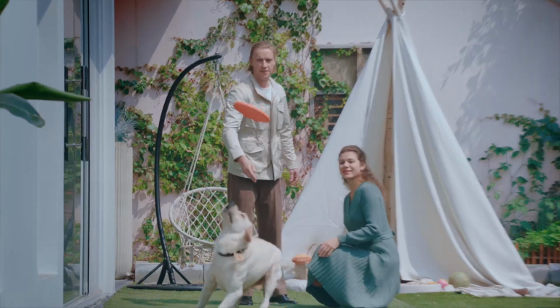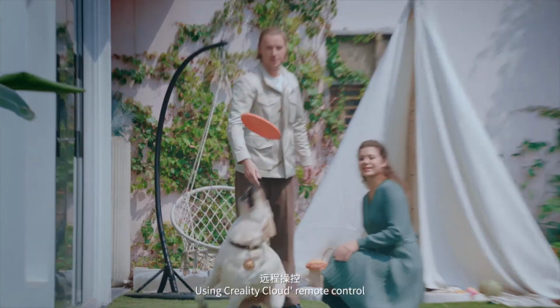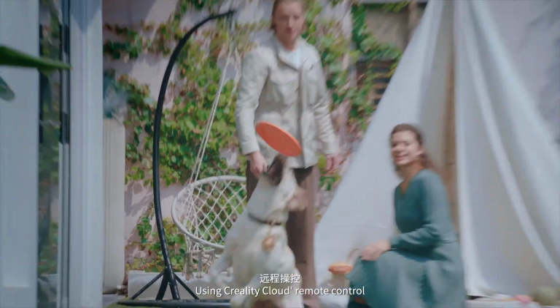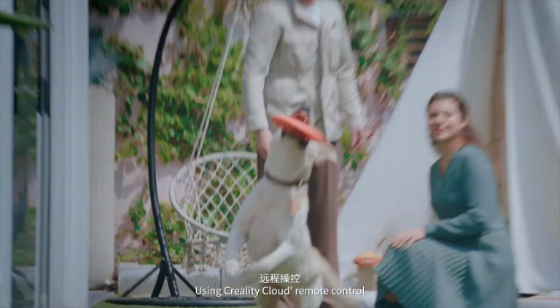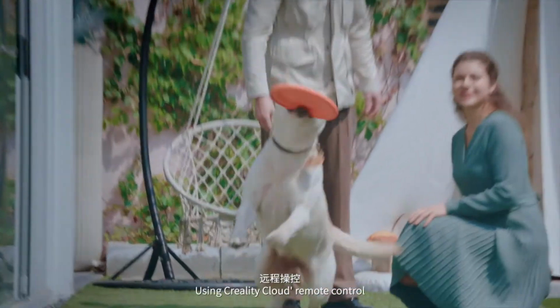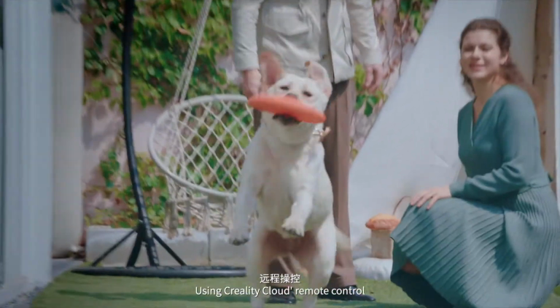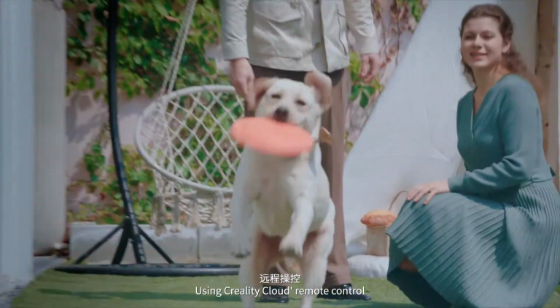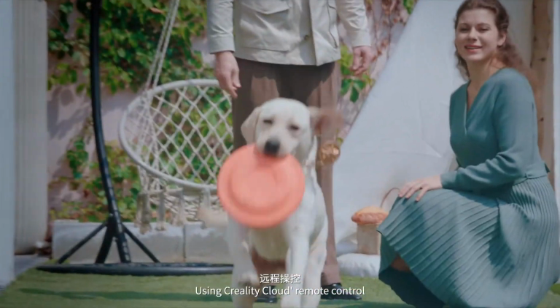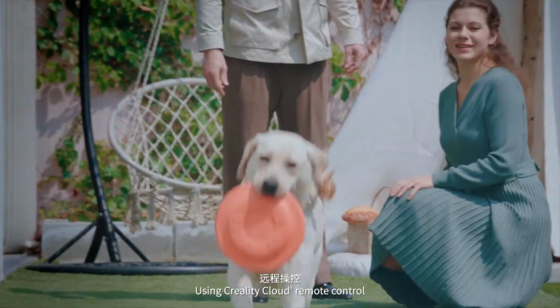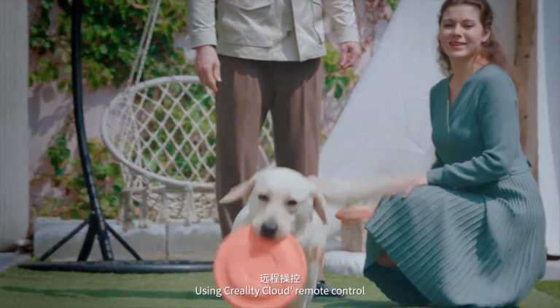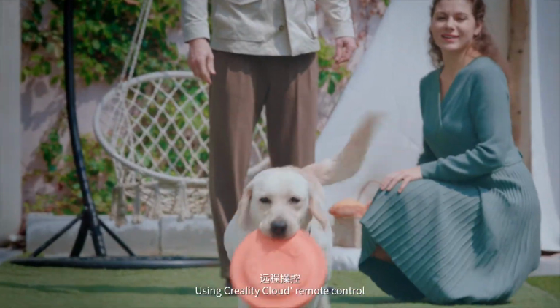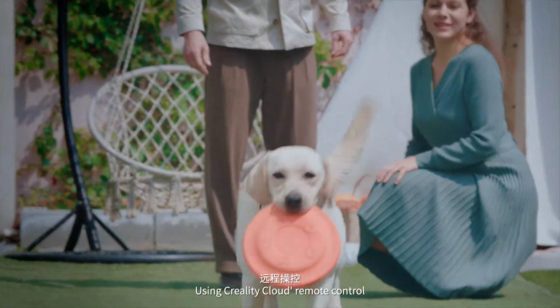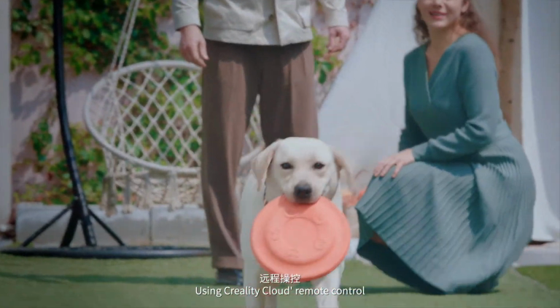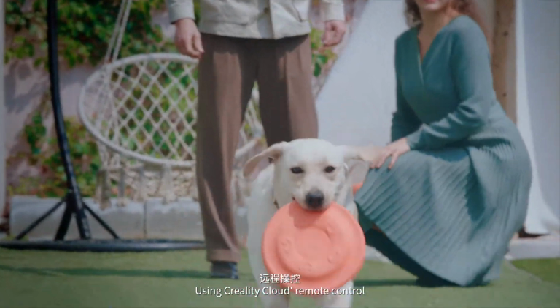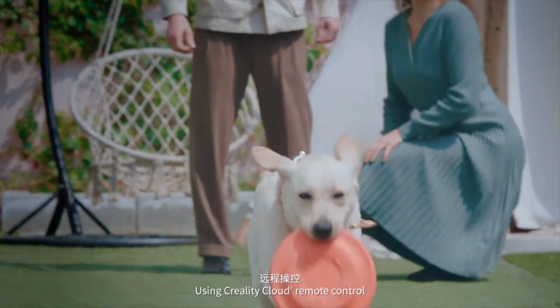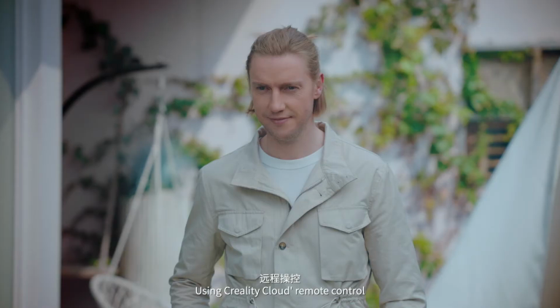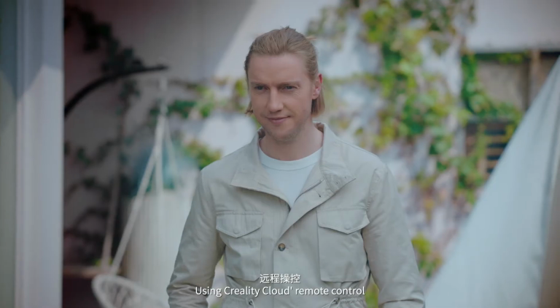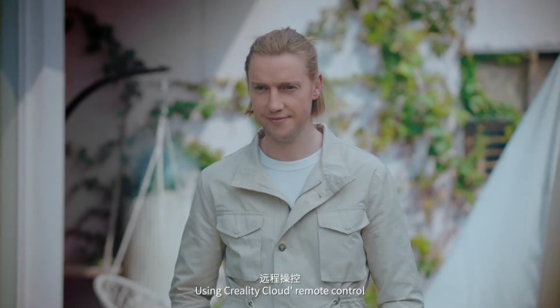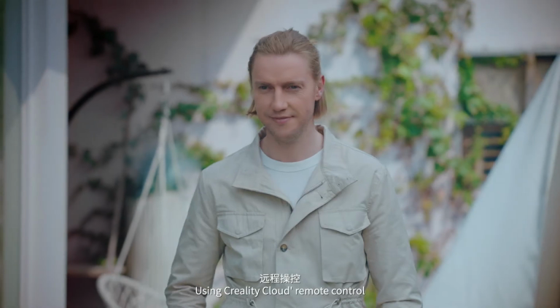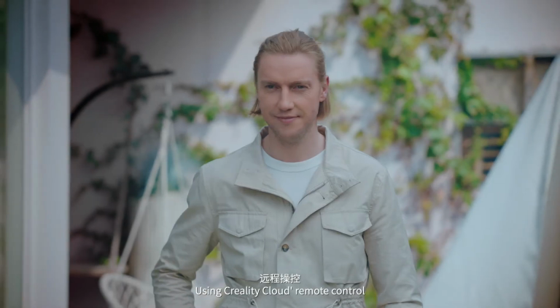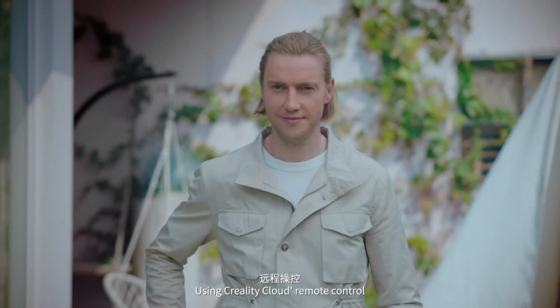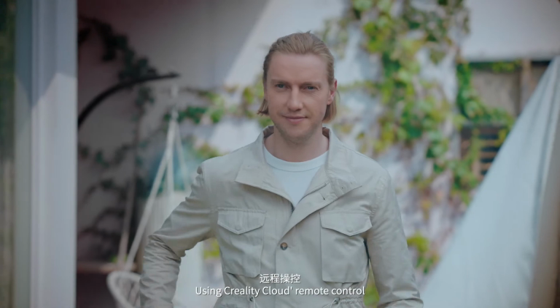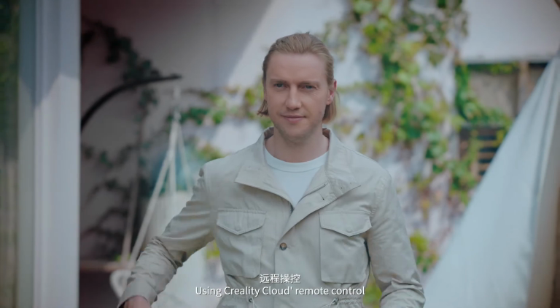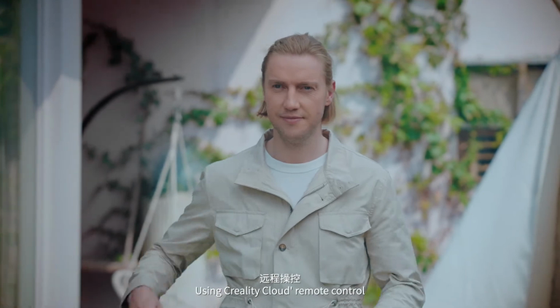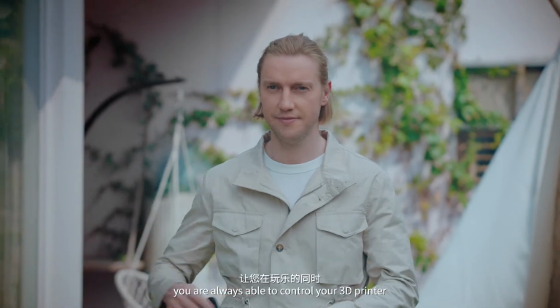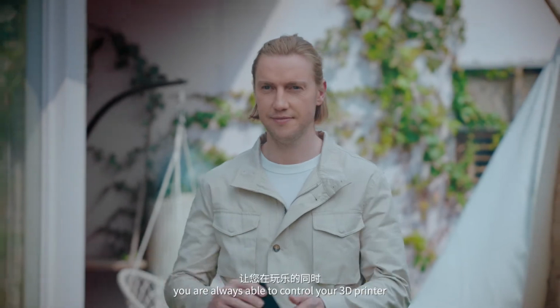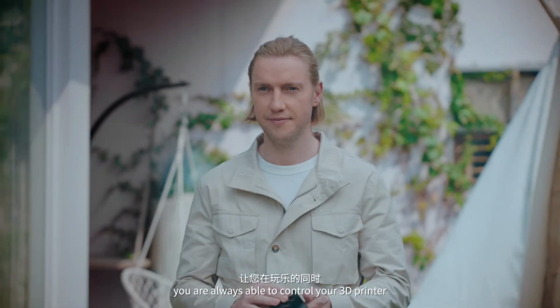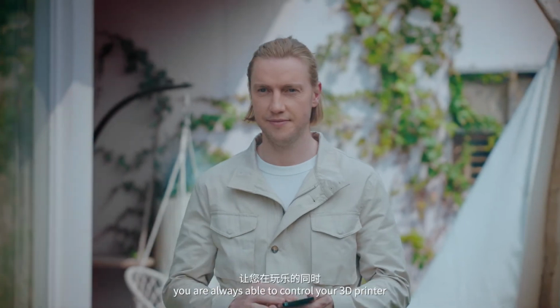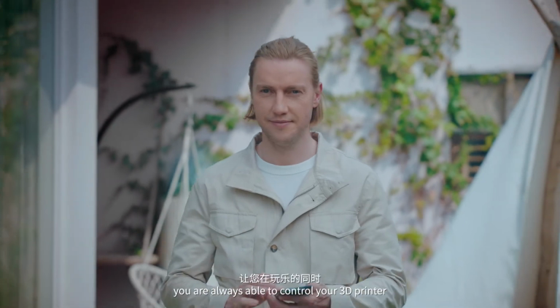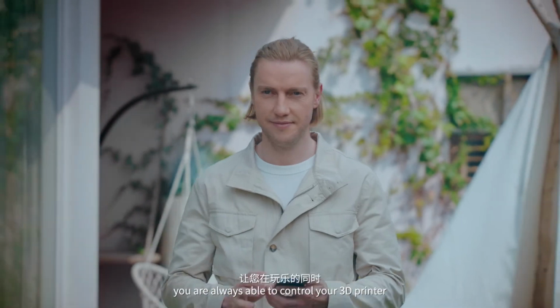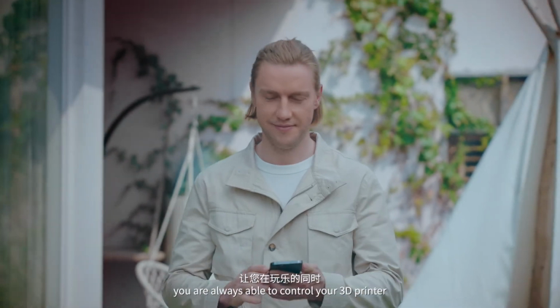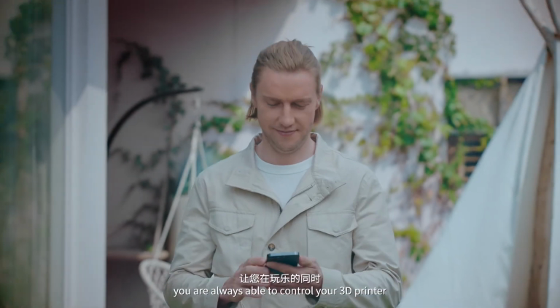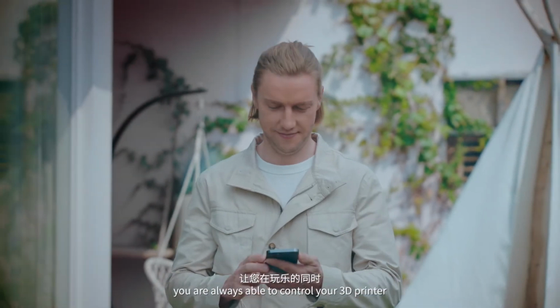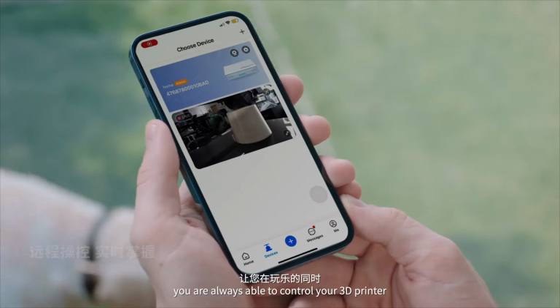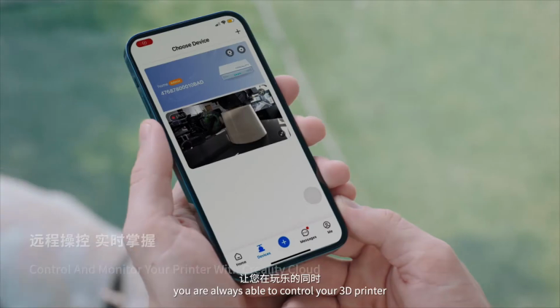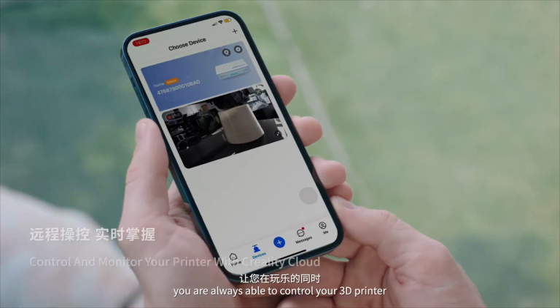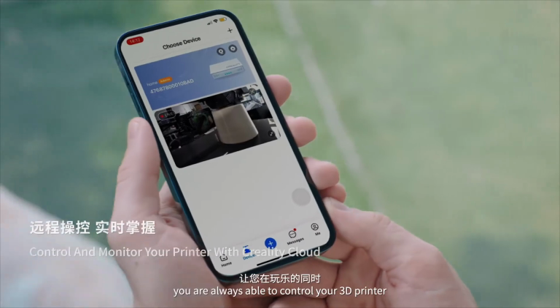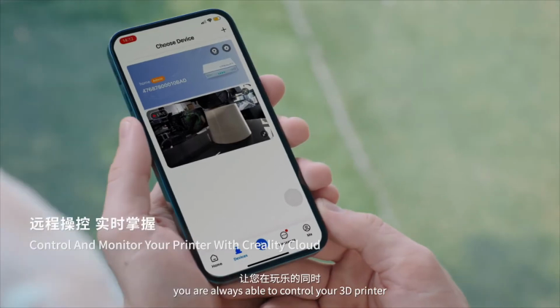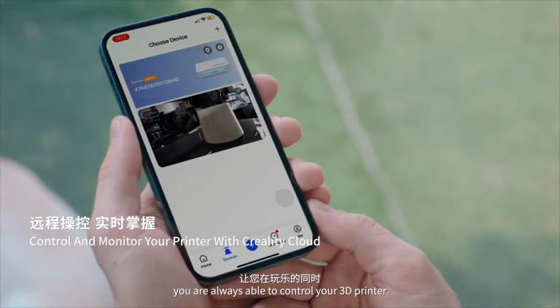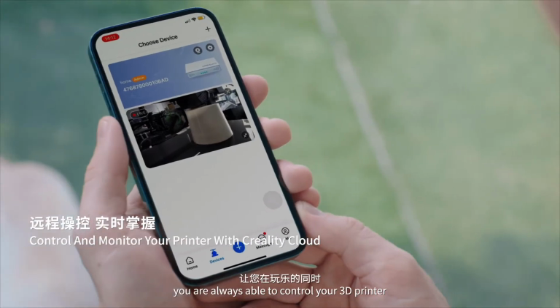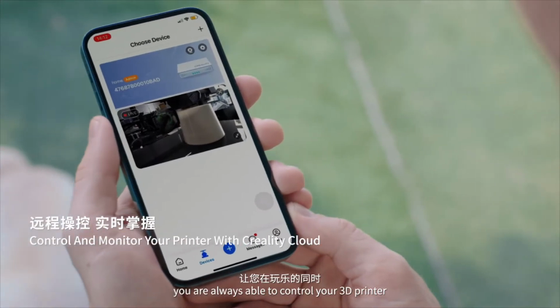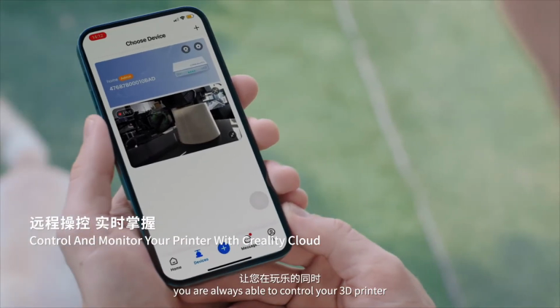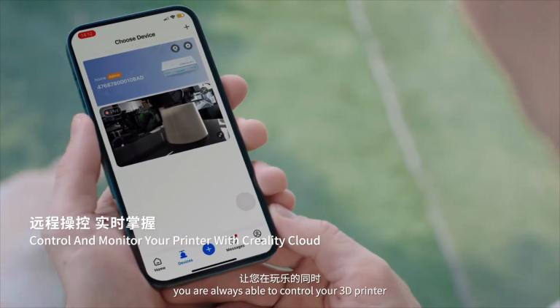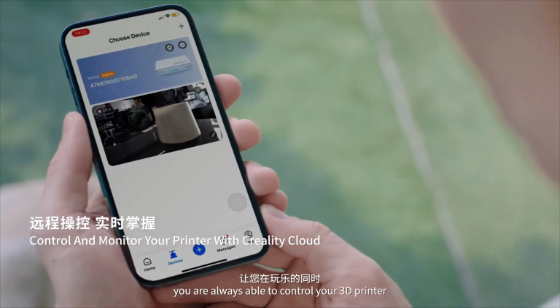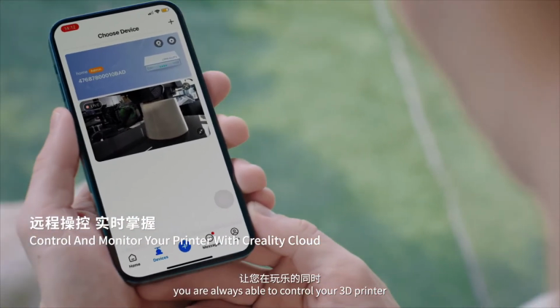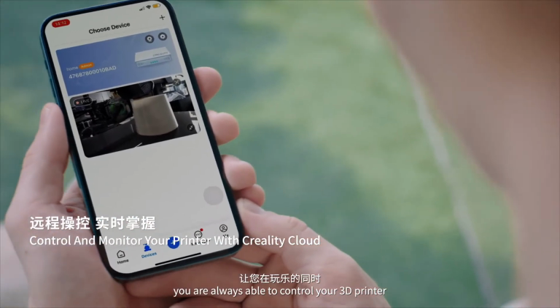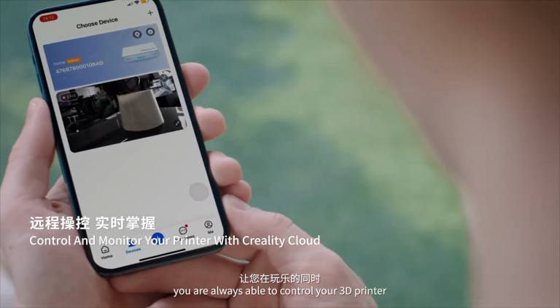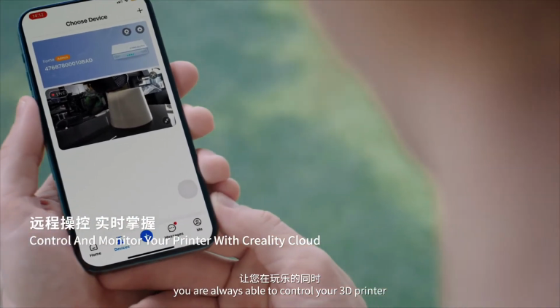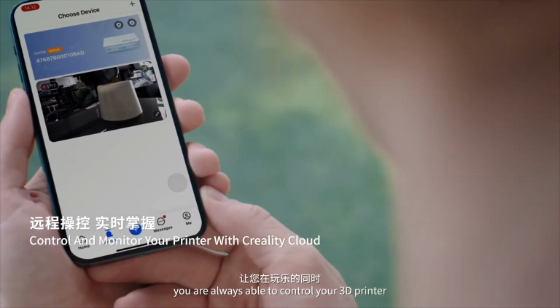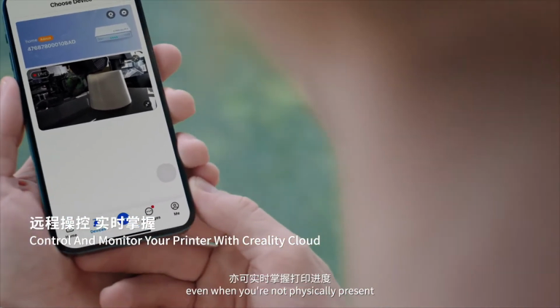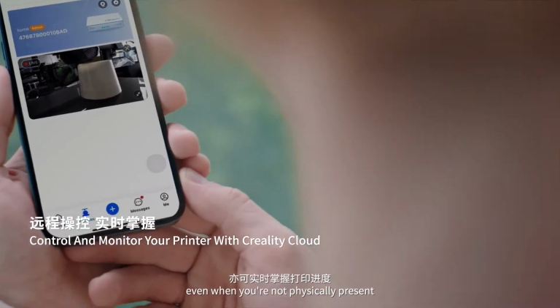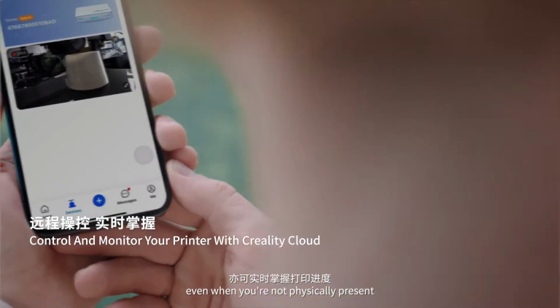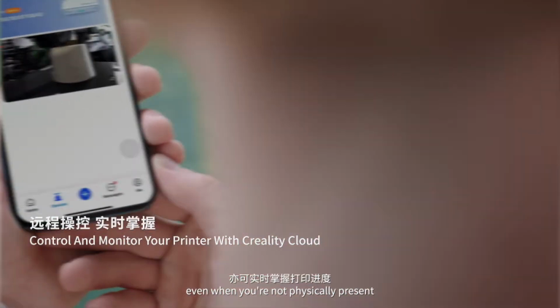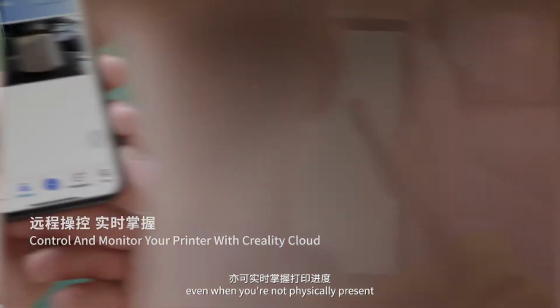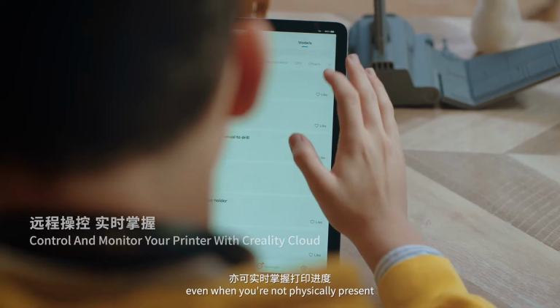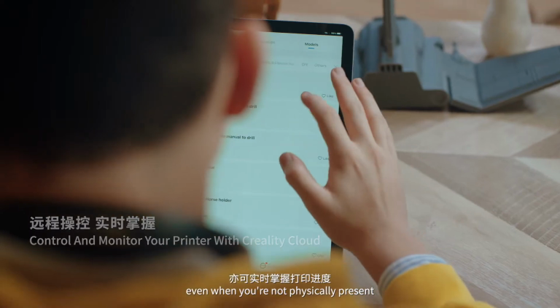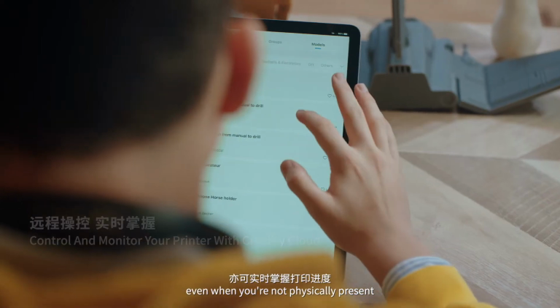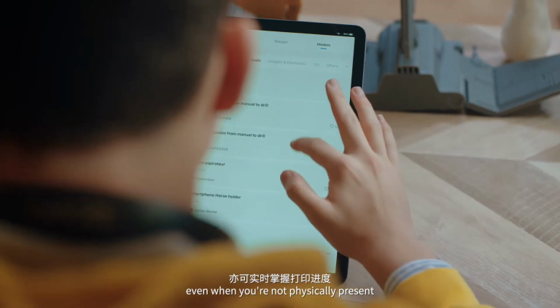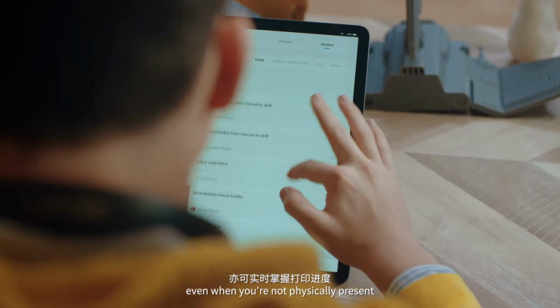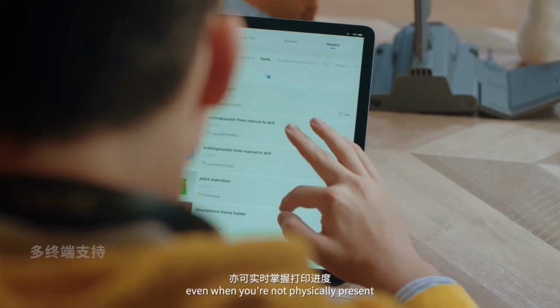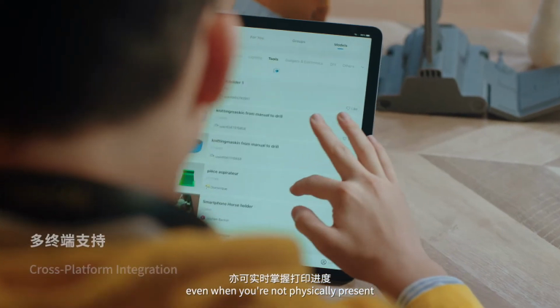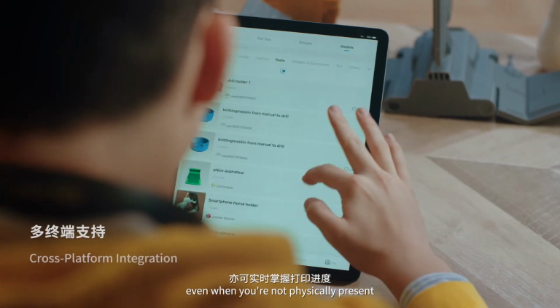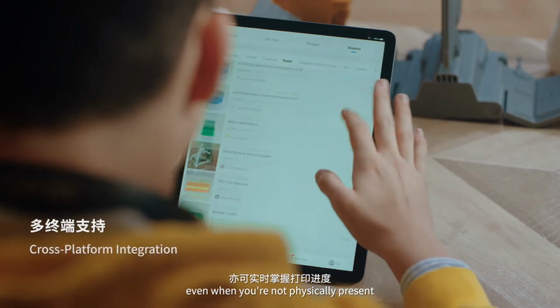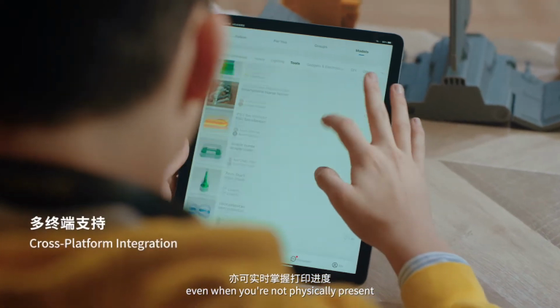Using Creality Cloud's remote control, you are always able to control your 3D printer, even when you're not physically present.